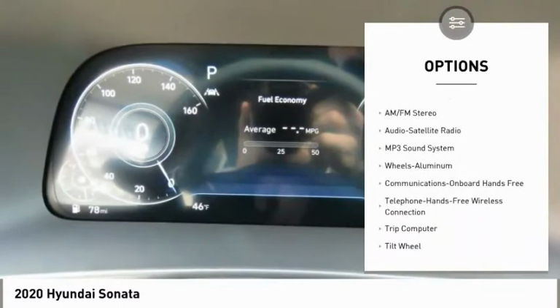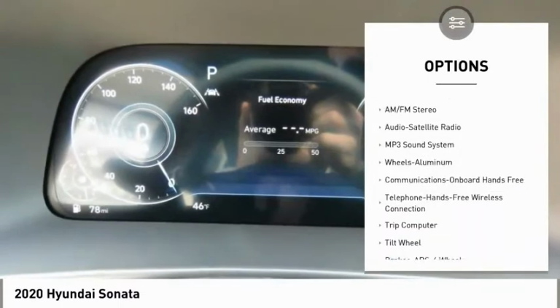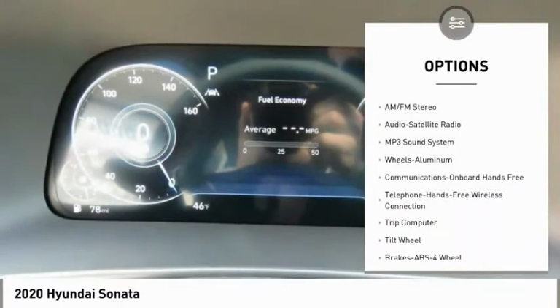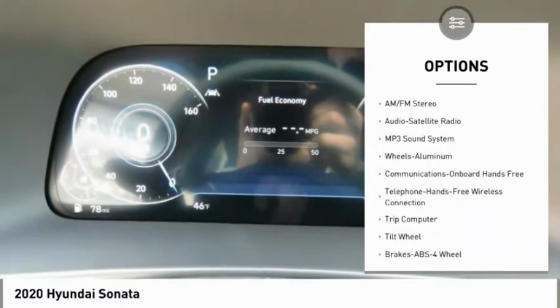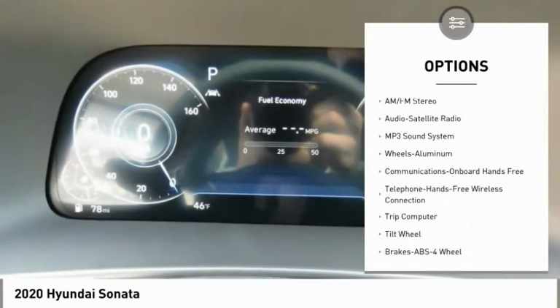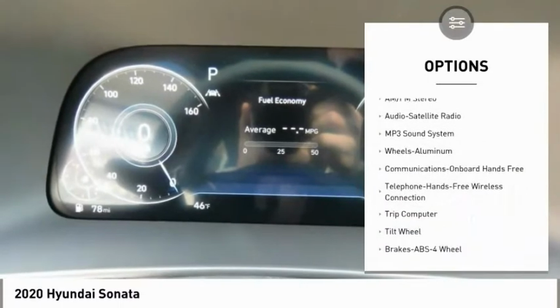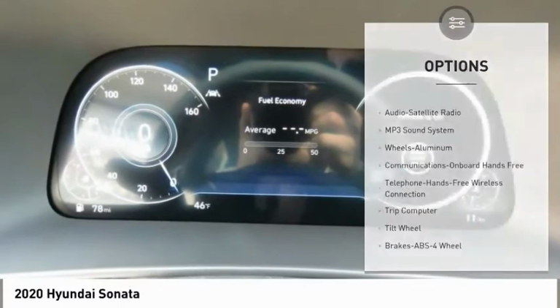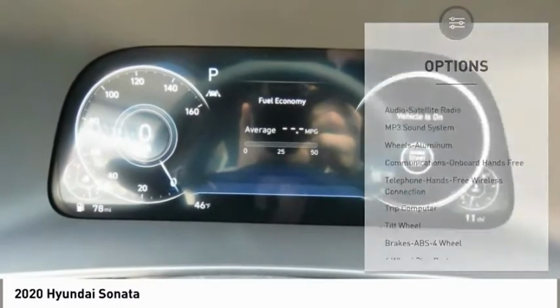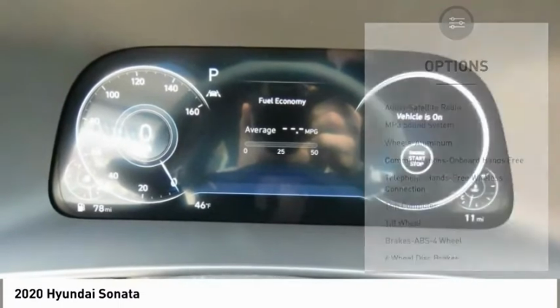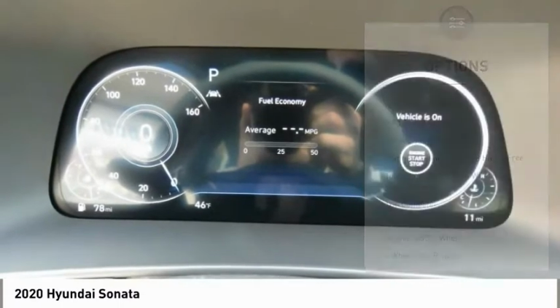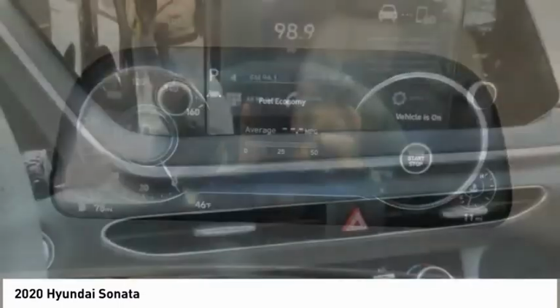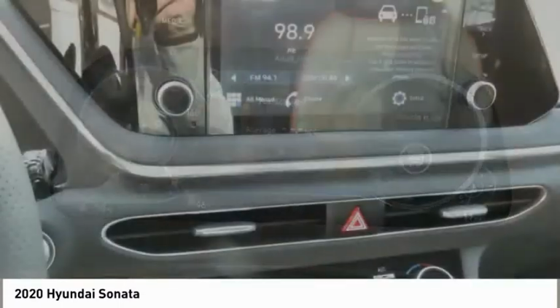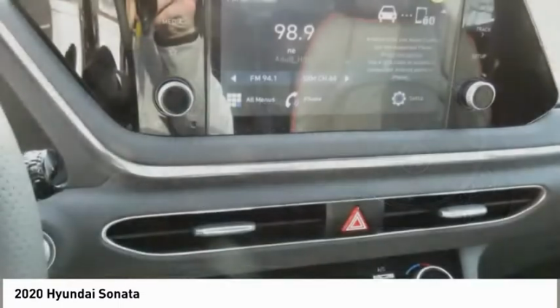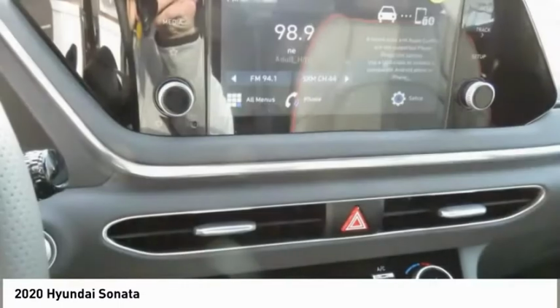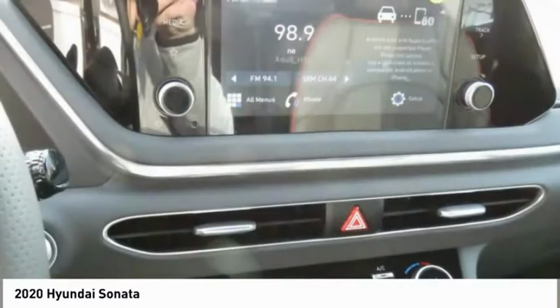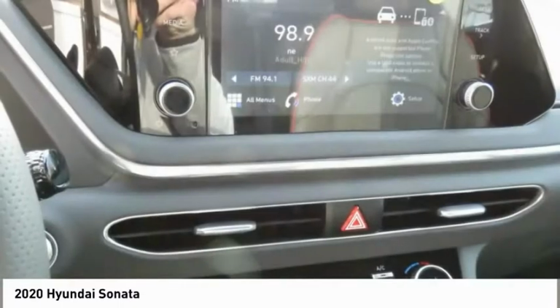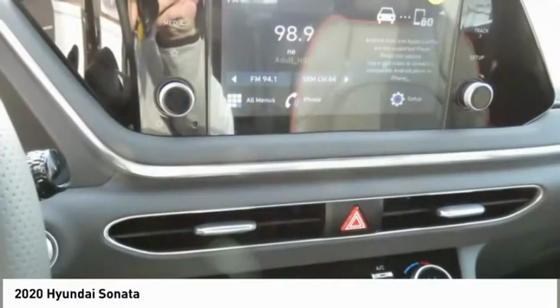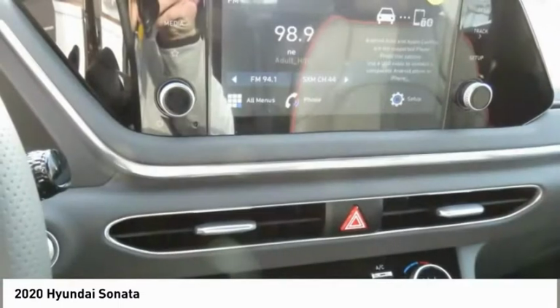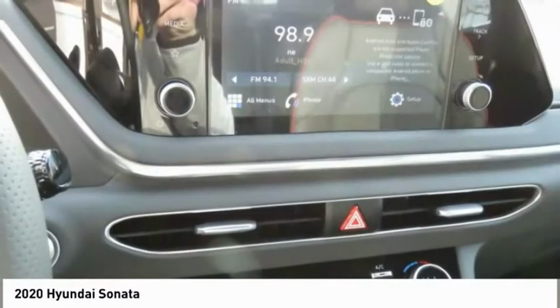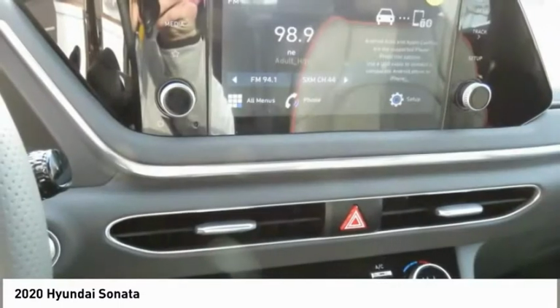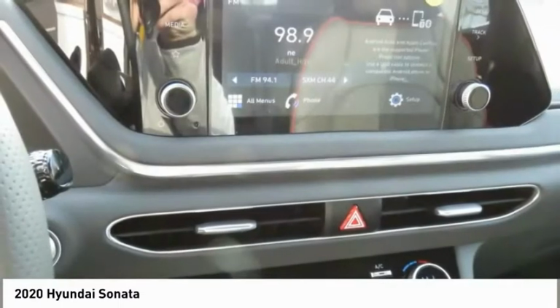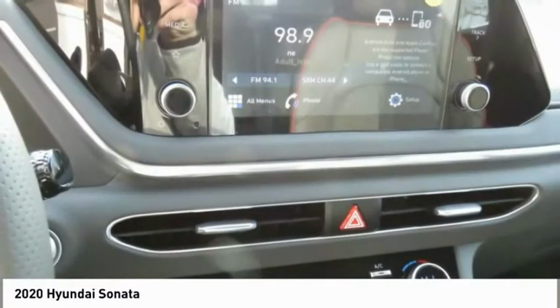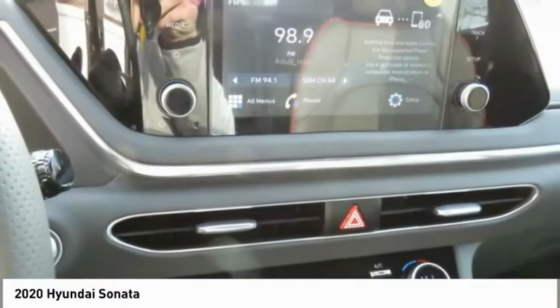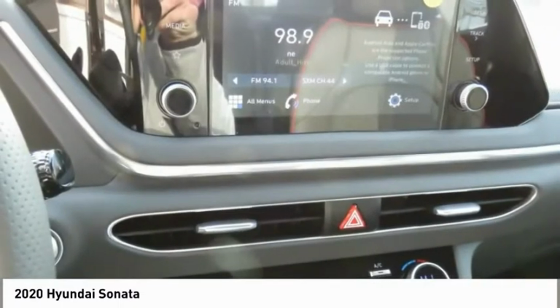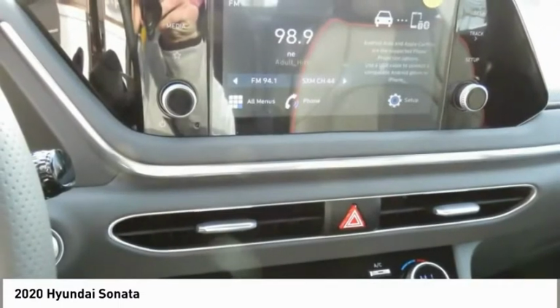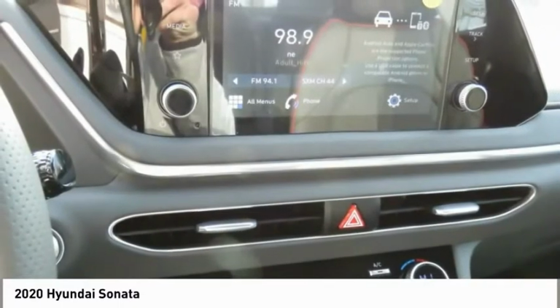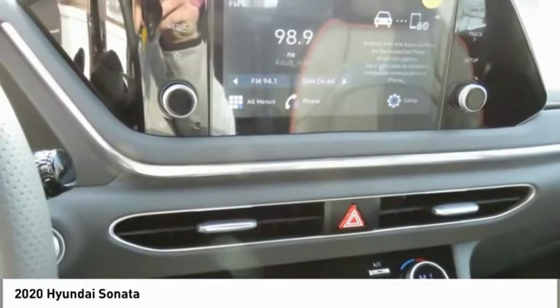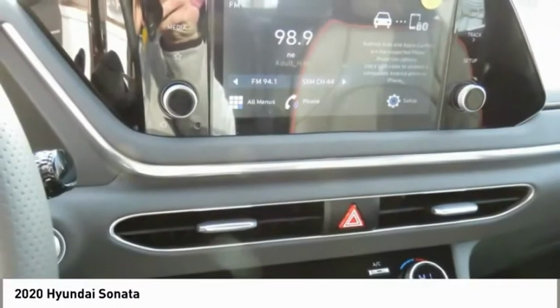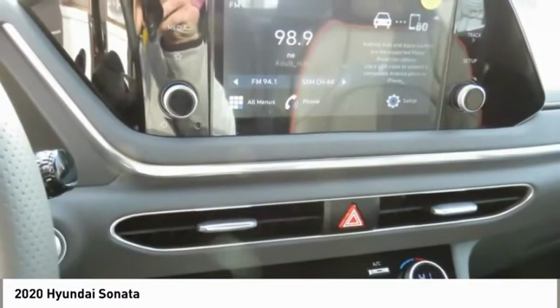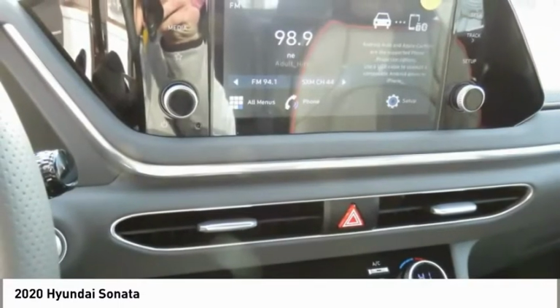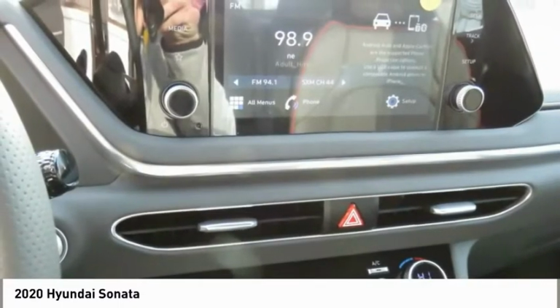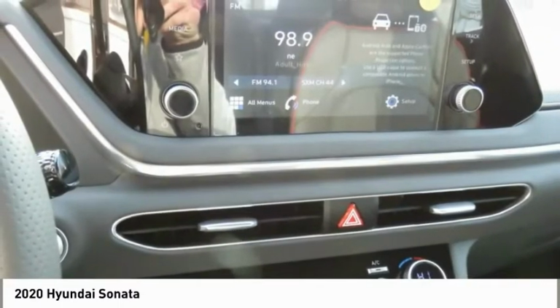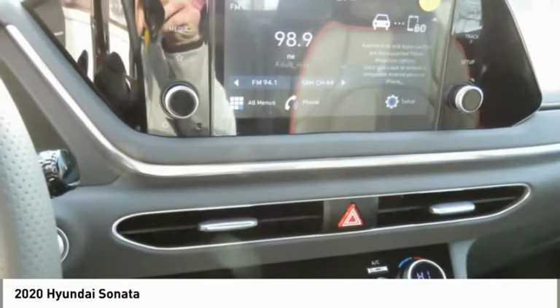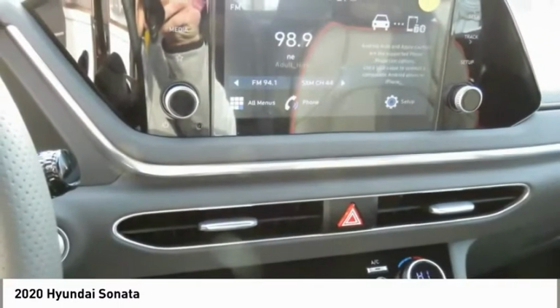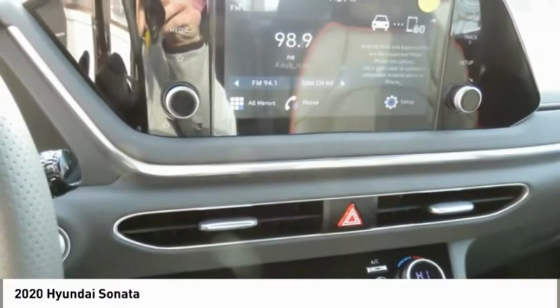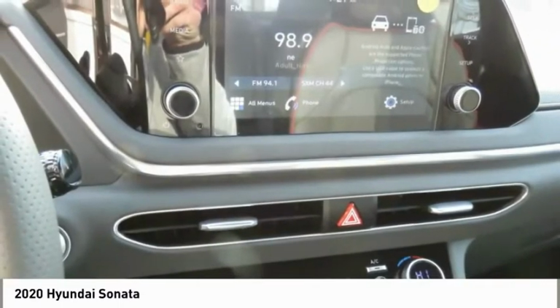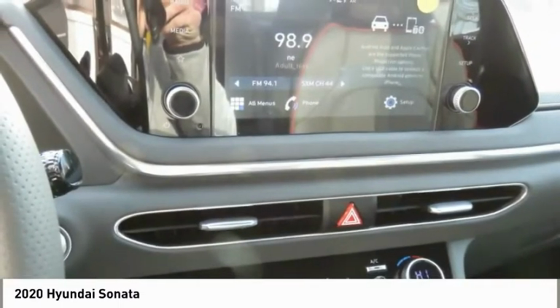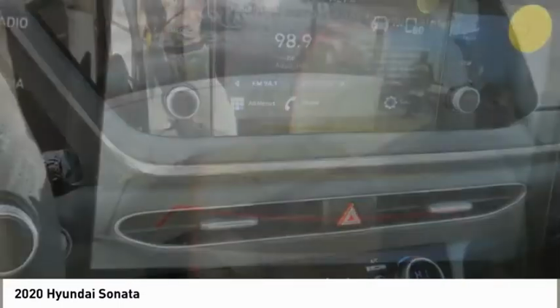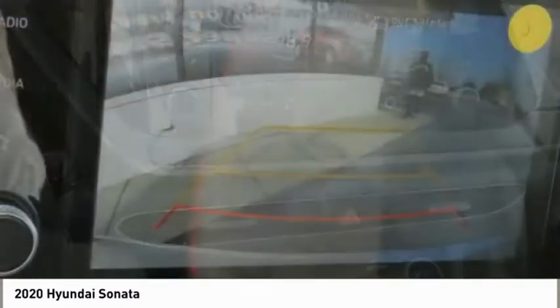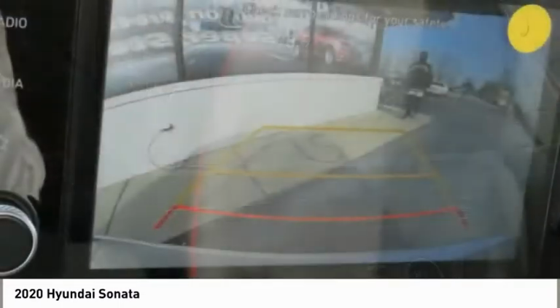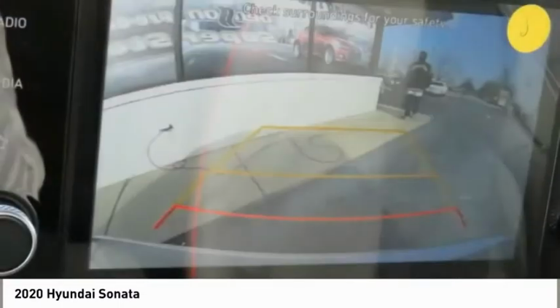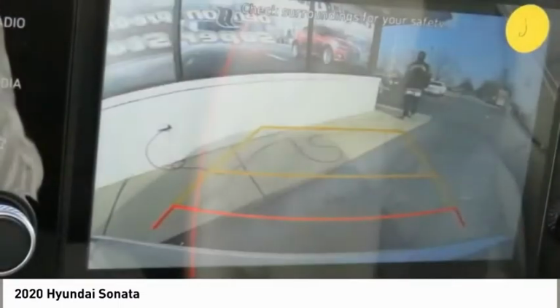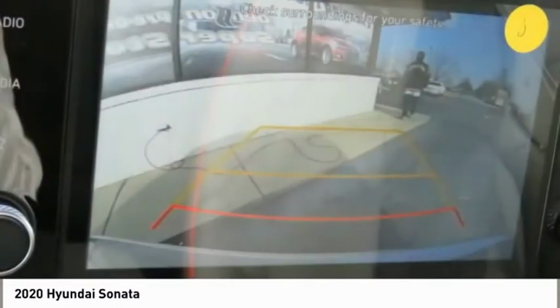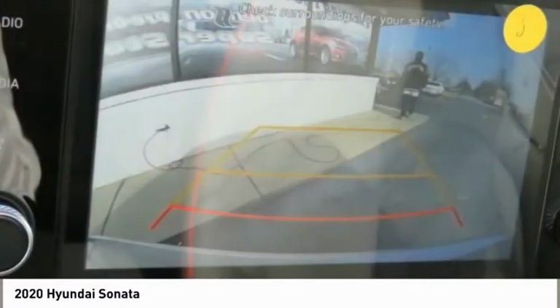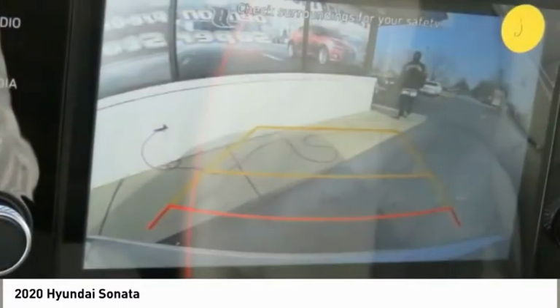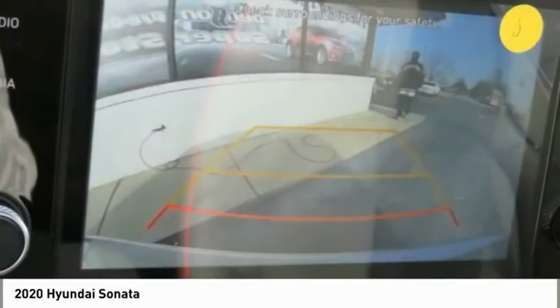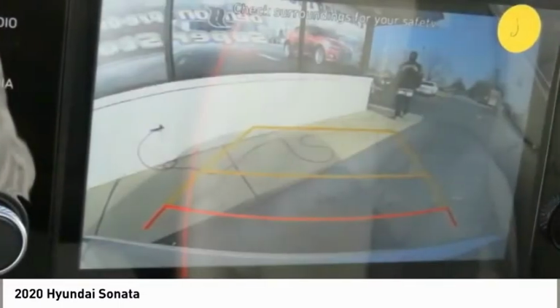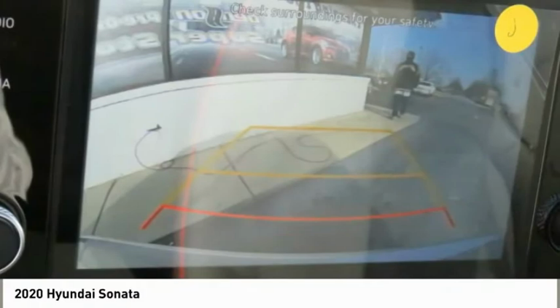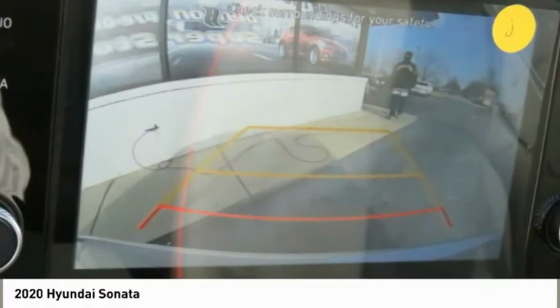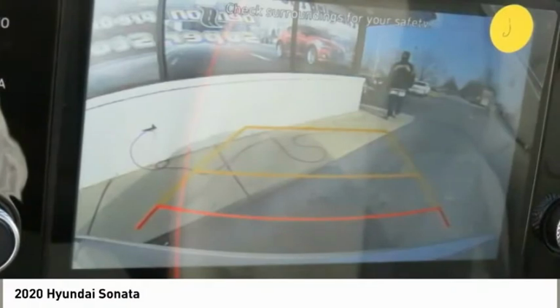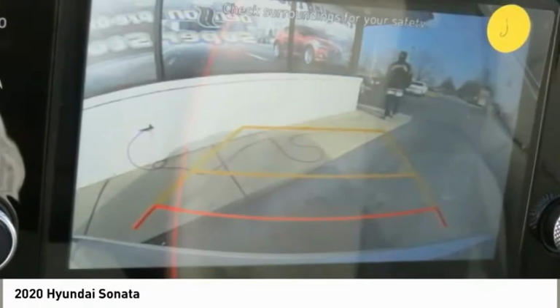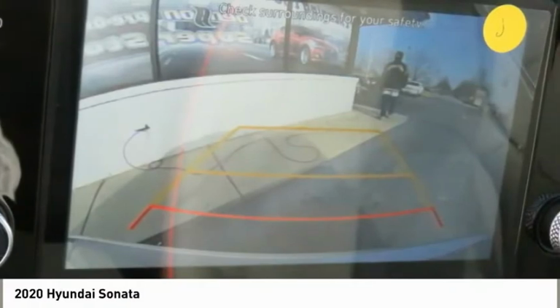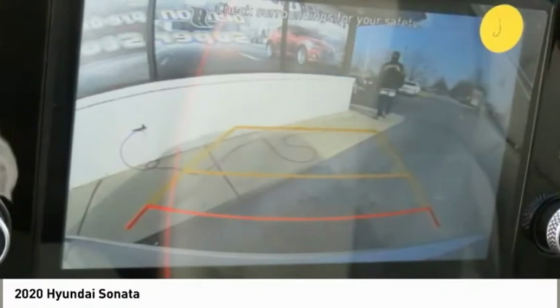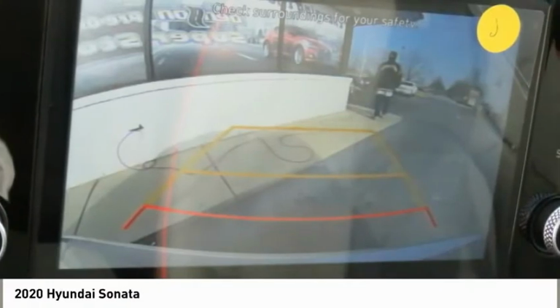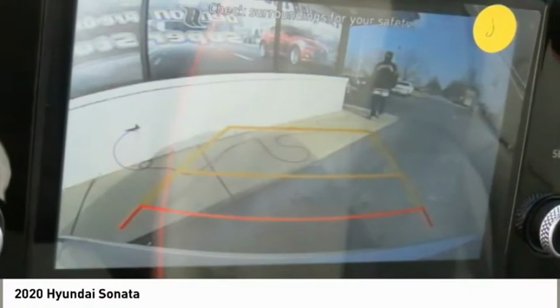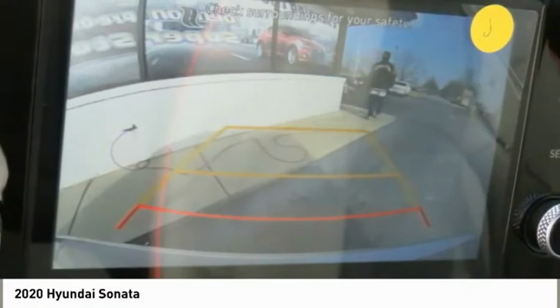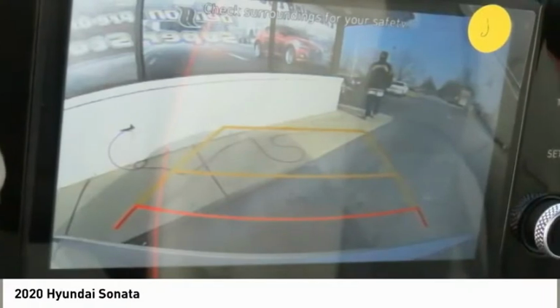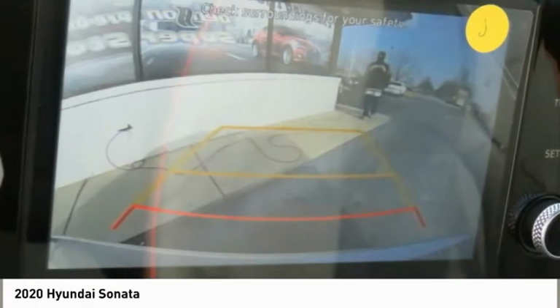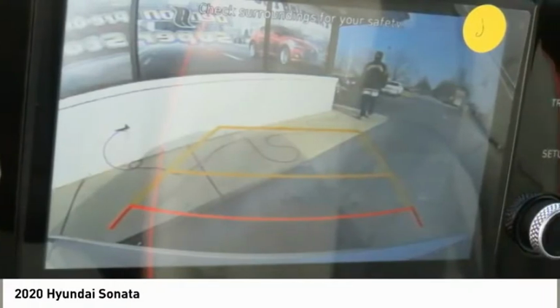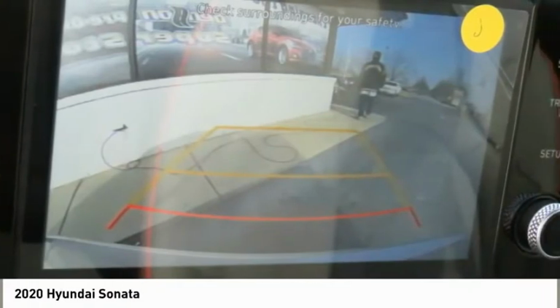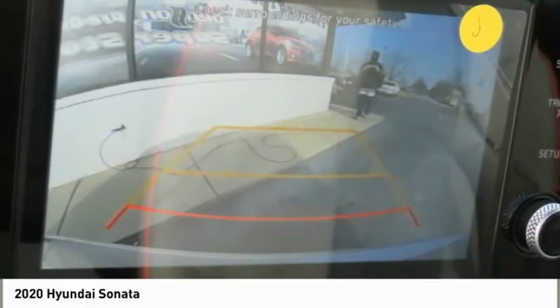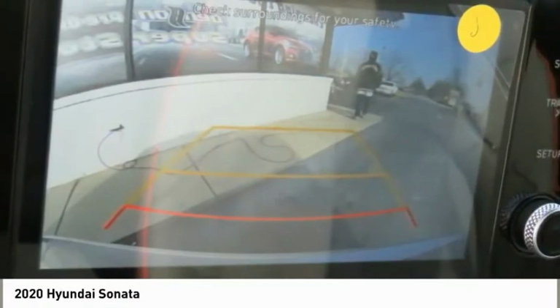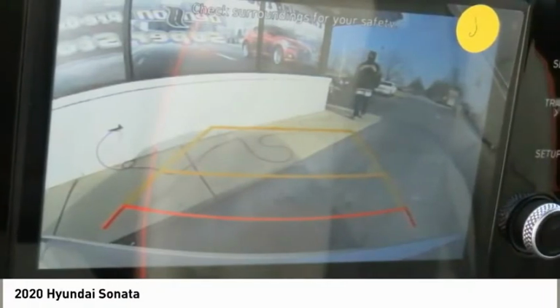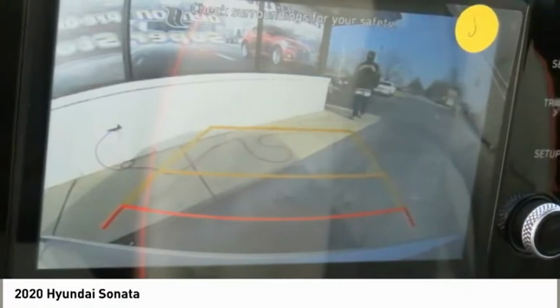Remote trunk release, FWD, headlights auto-off, security system. Come take a test drive today.